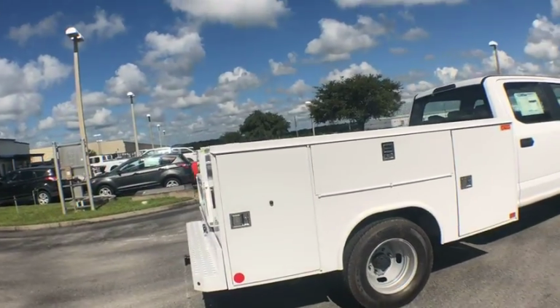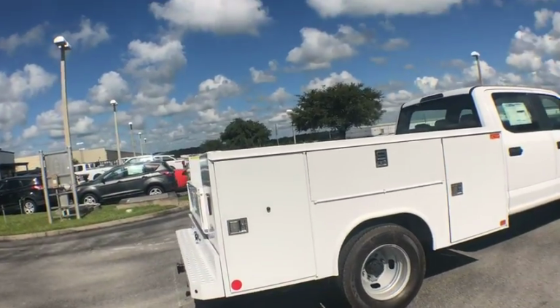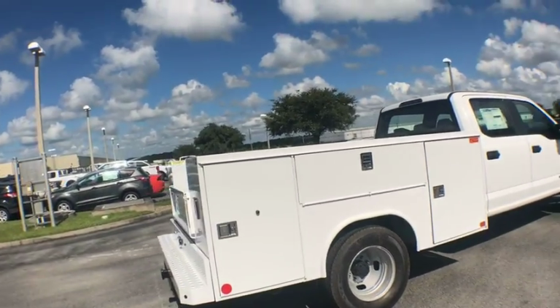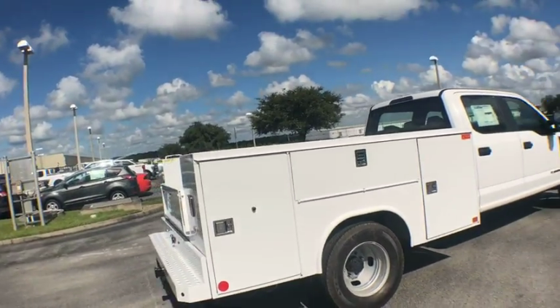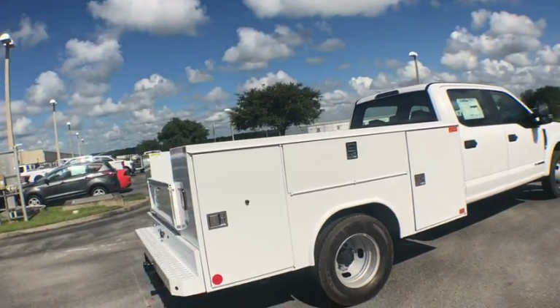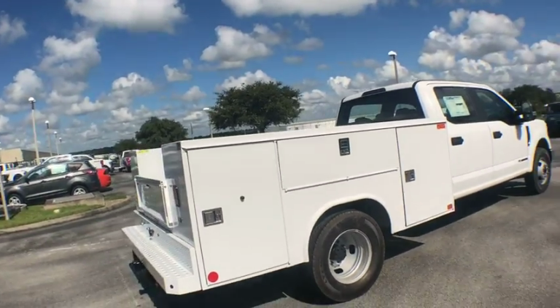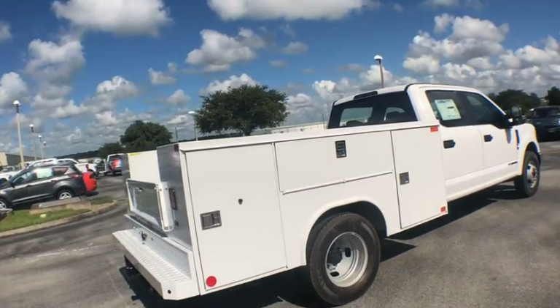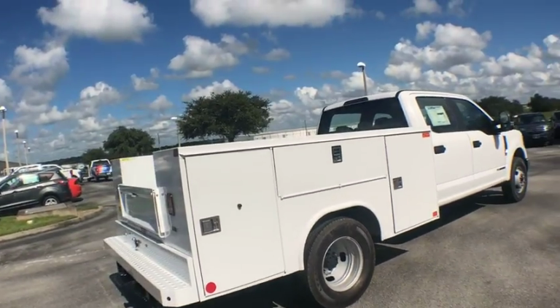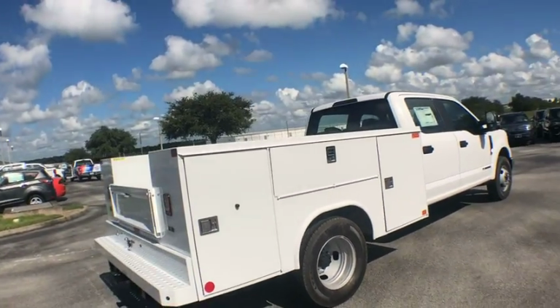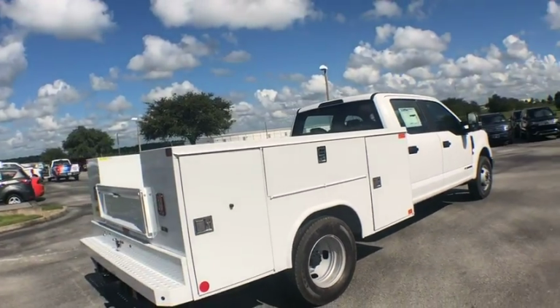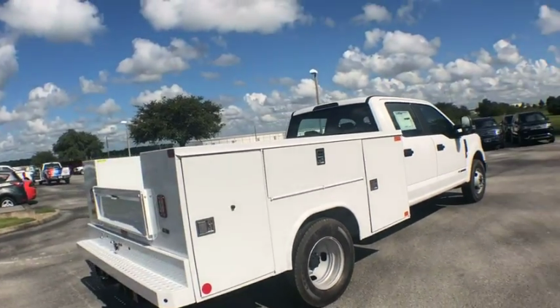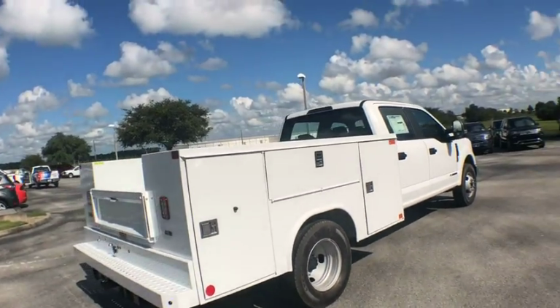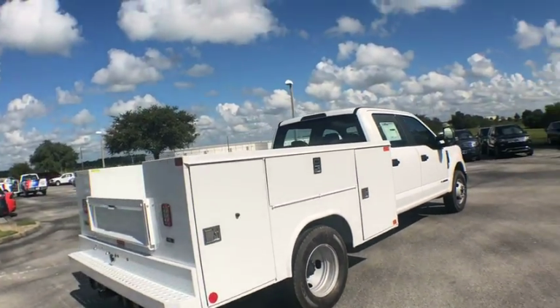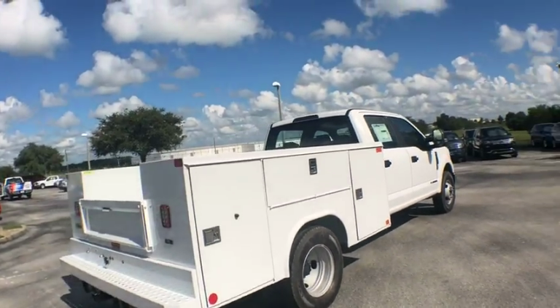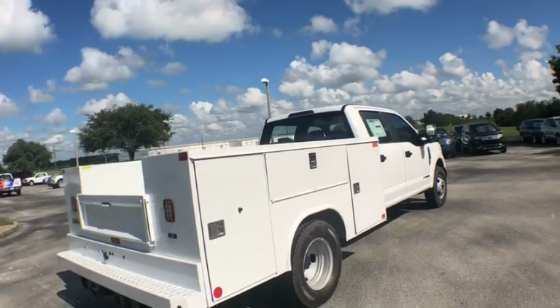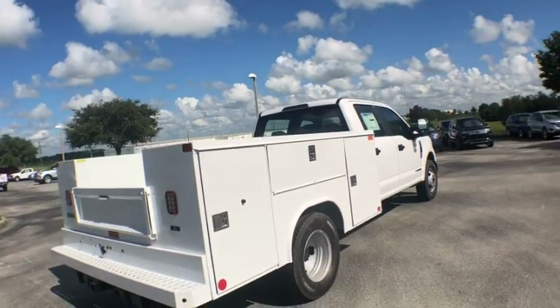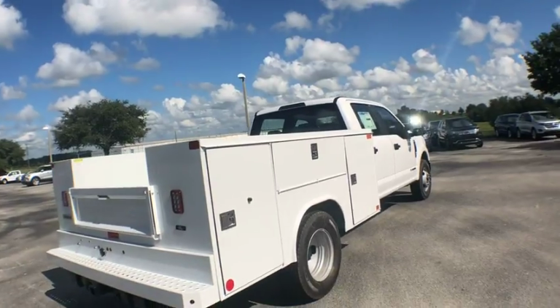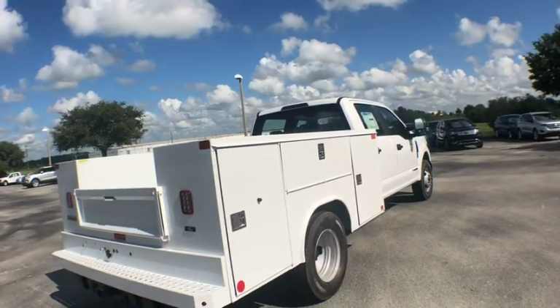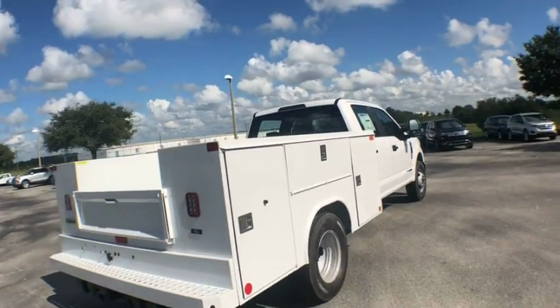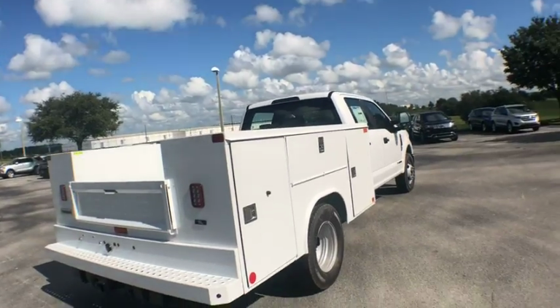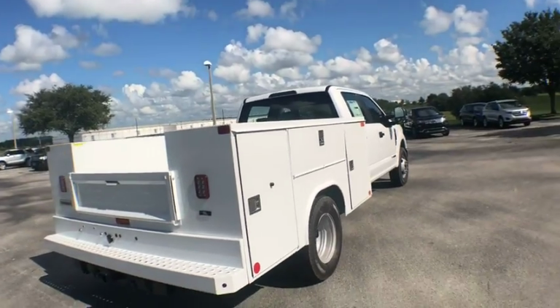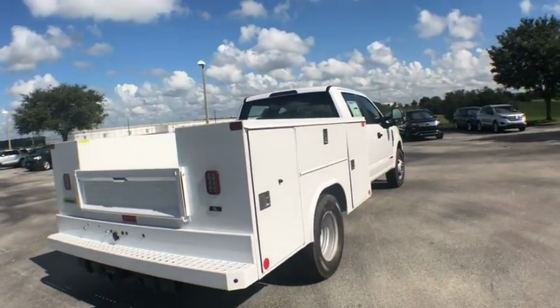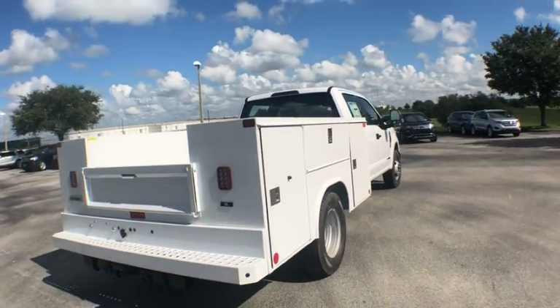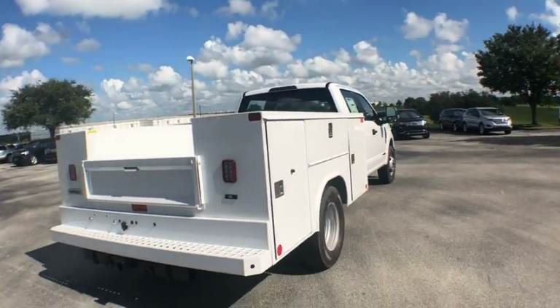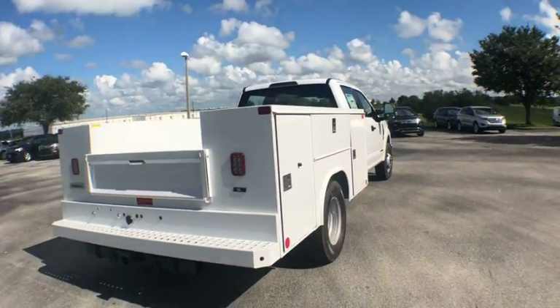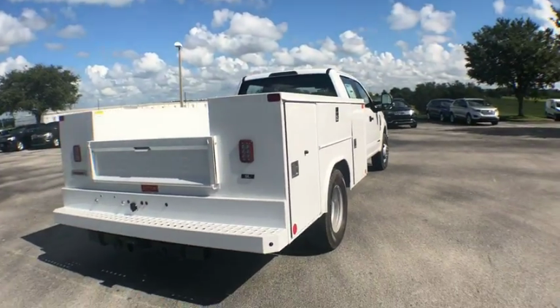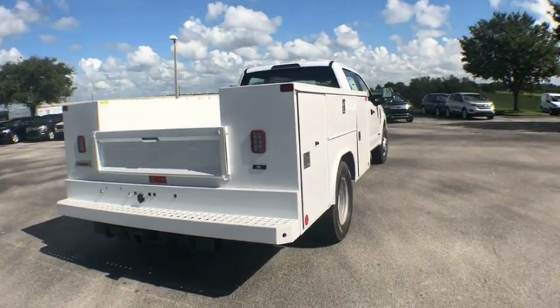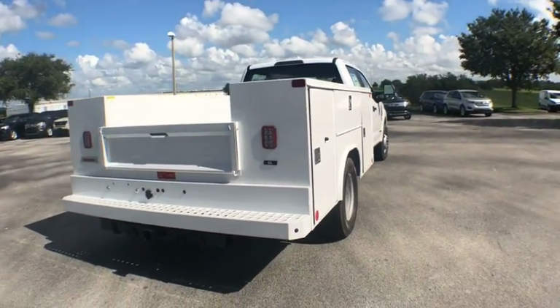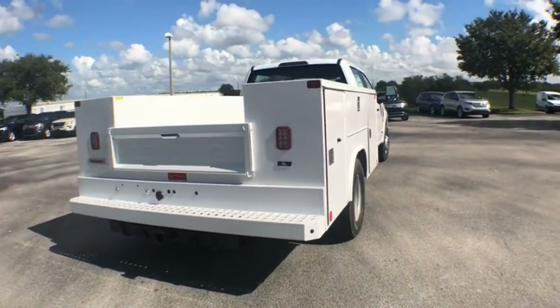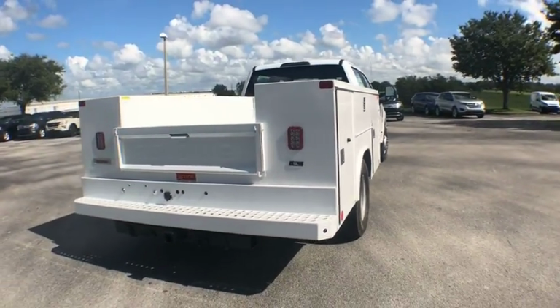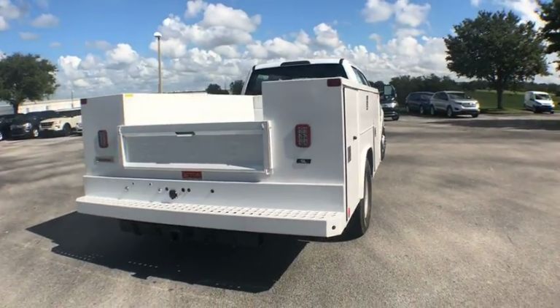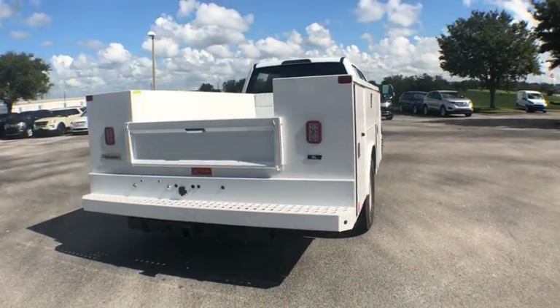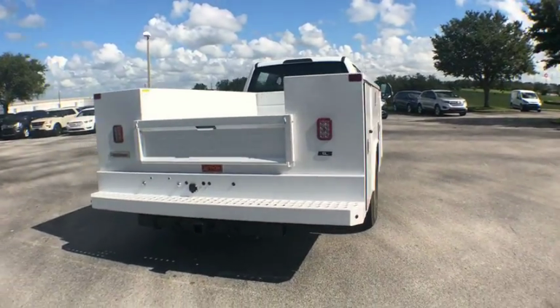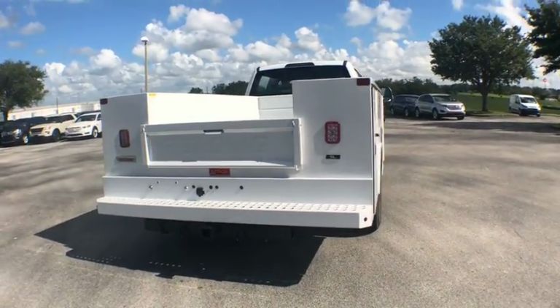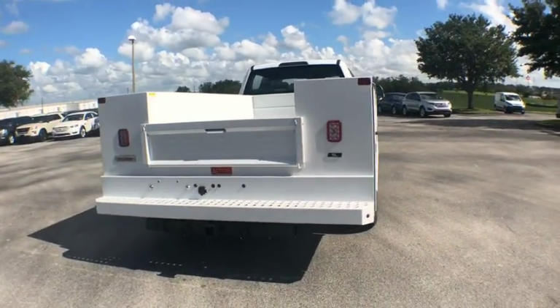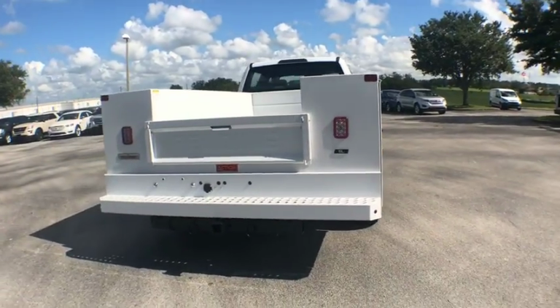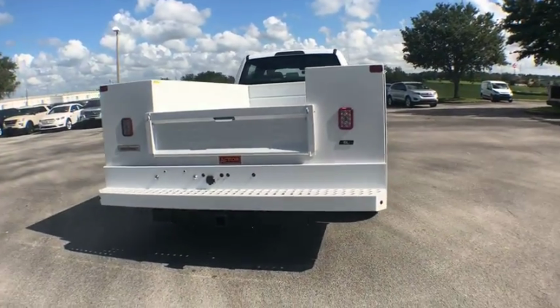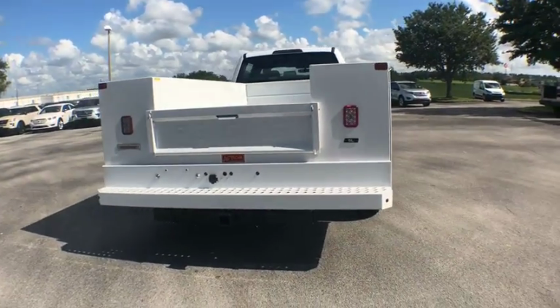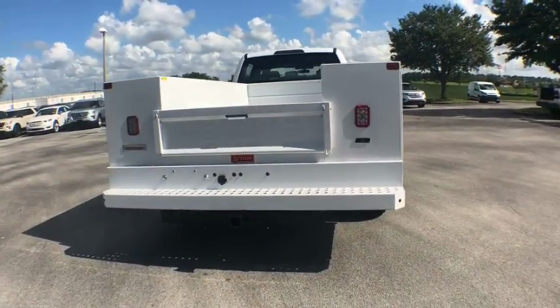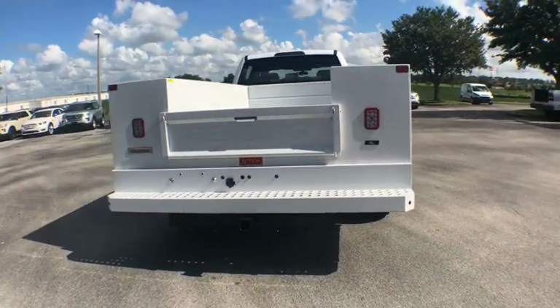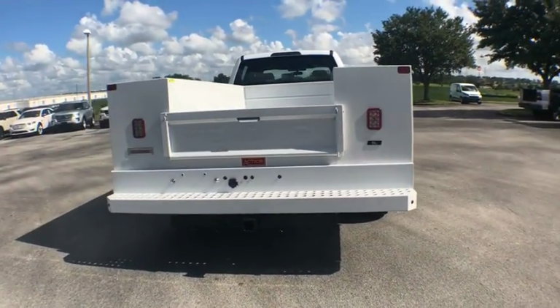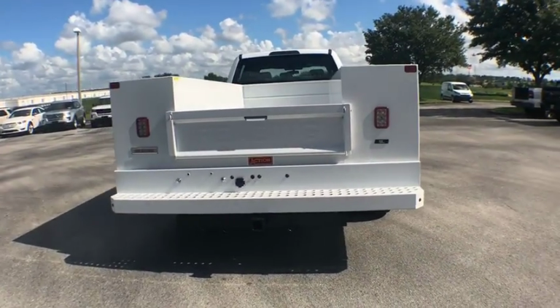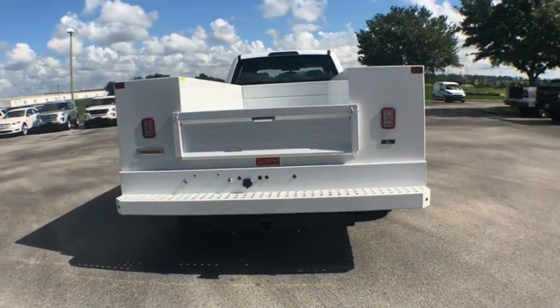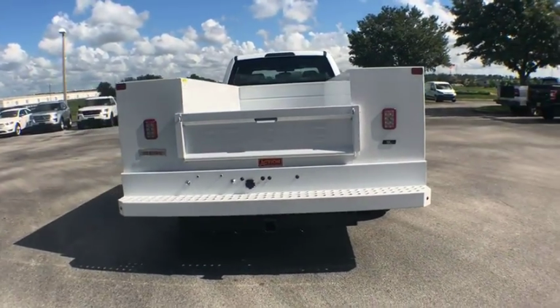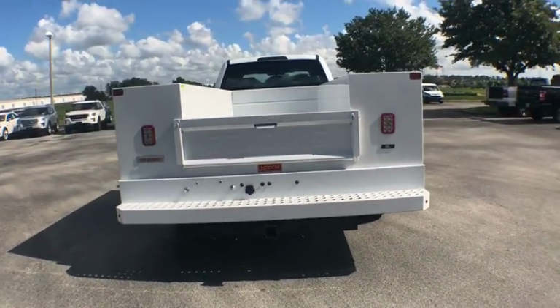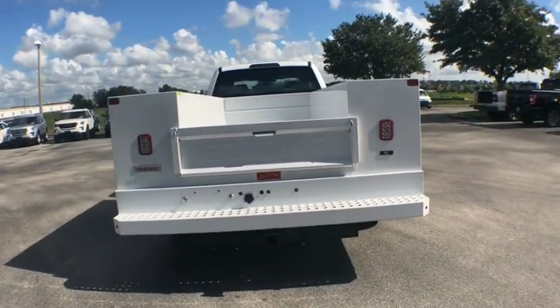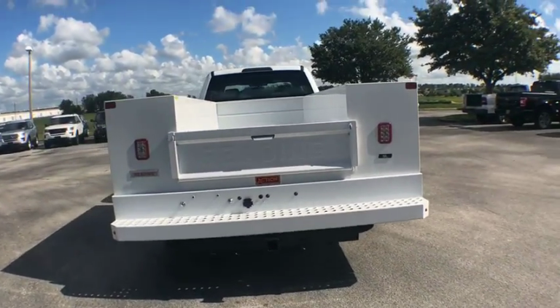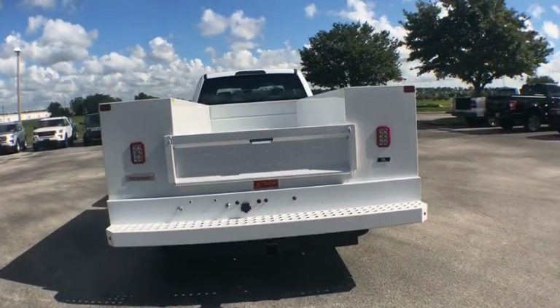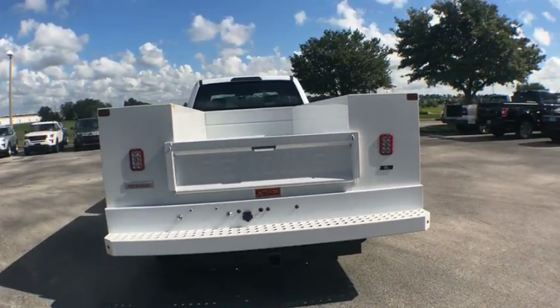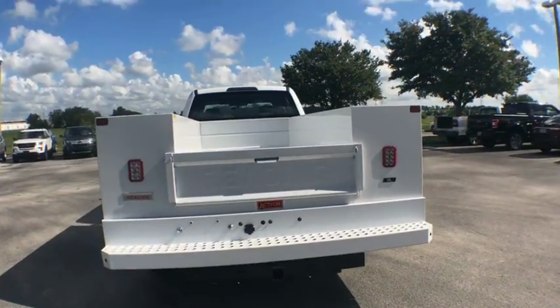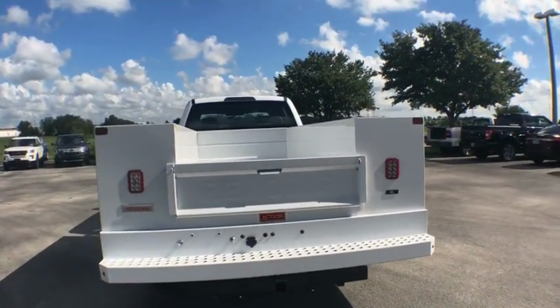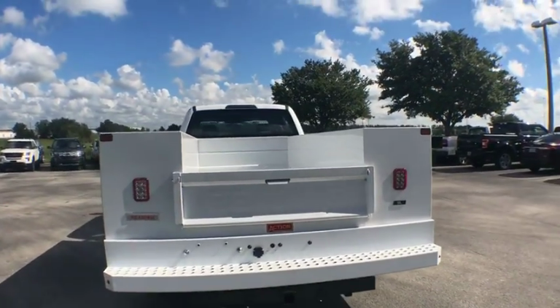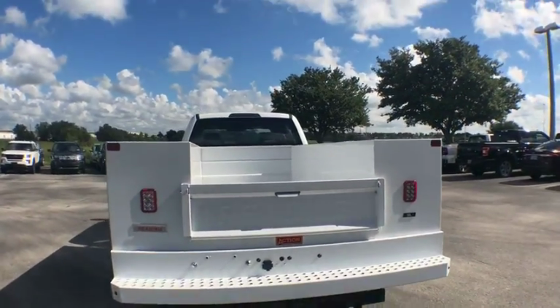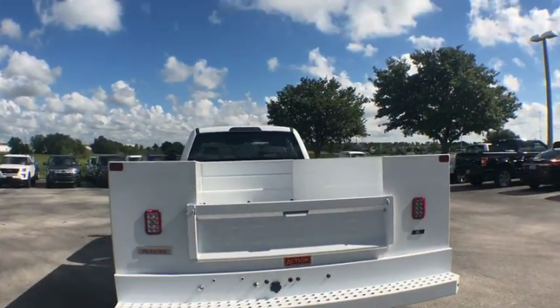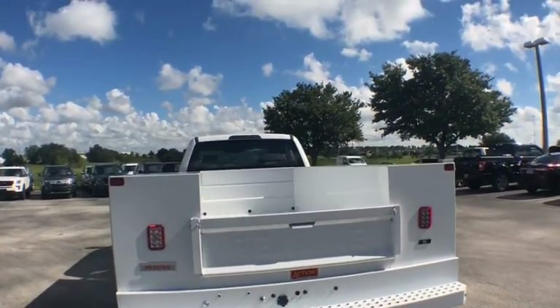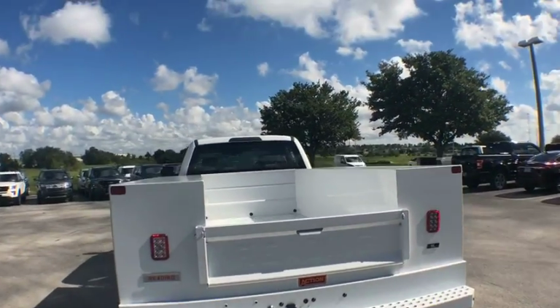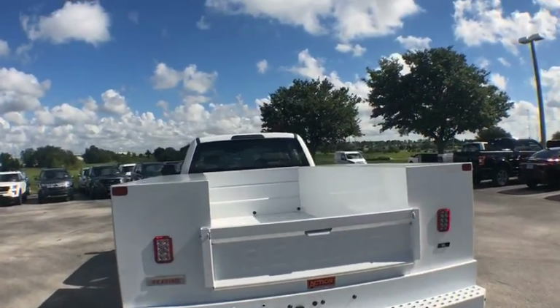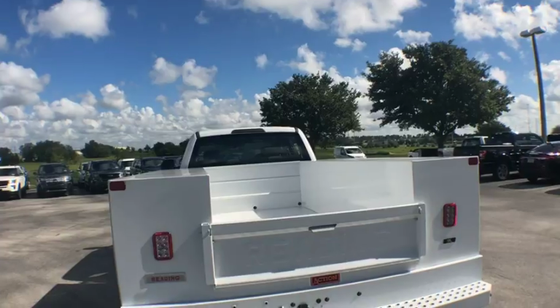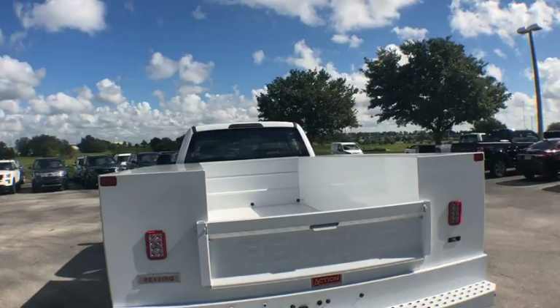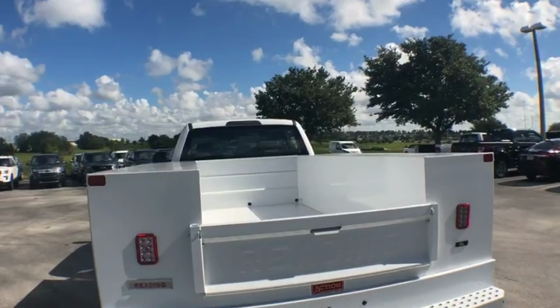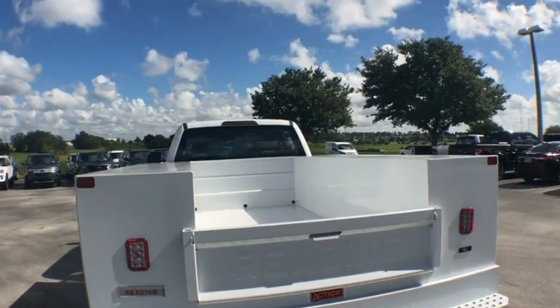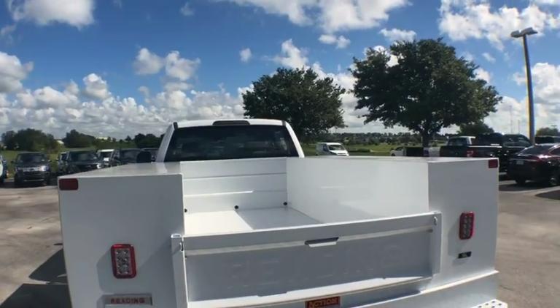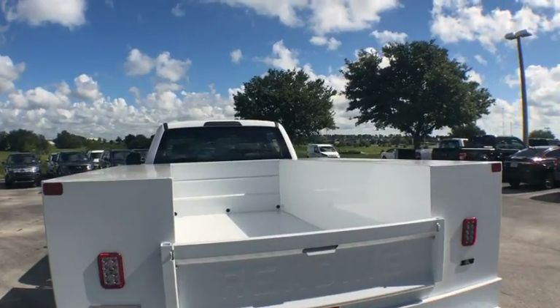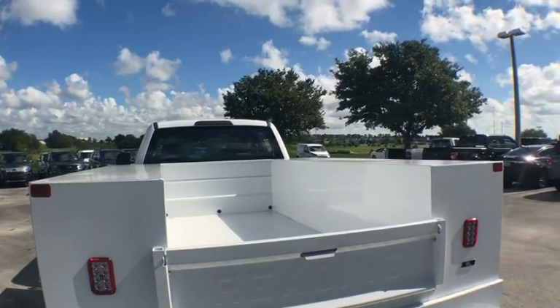Ford F-350 Super Duty. This vehicle has less than 100 miles. Here are some of this vehicle's great options.